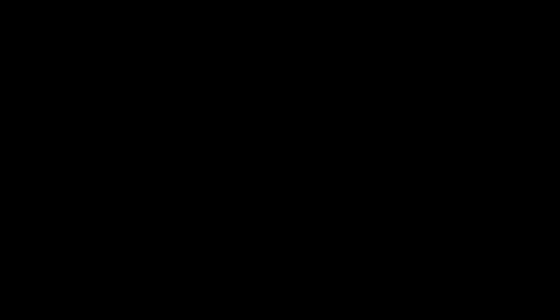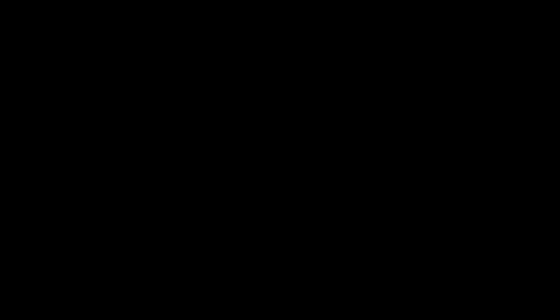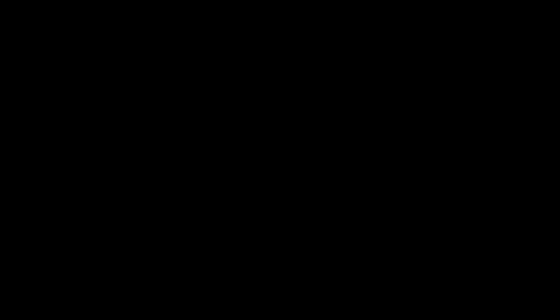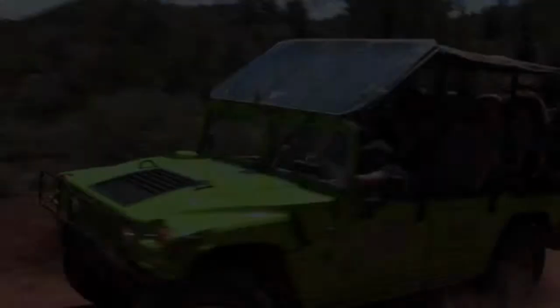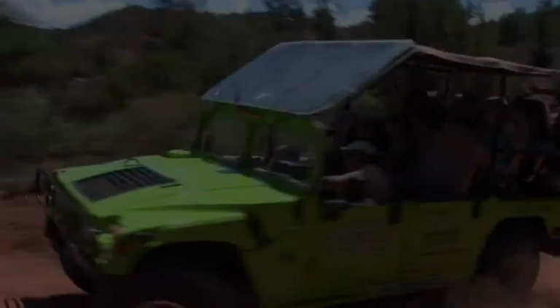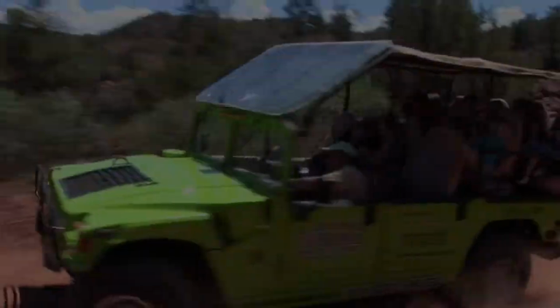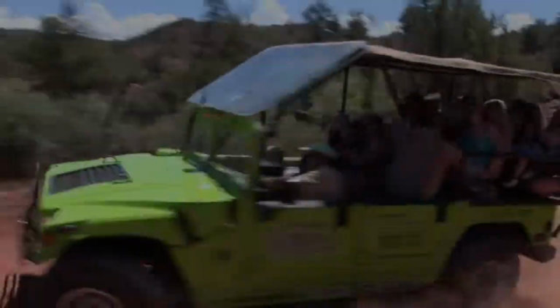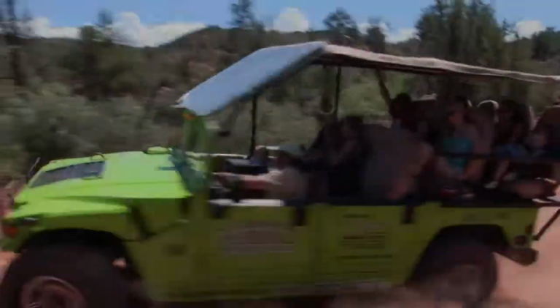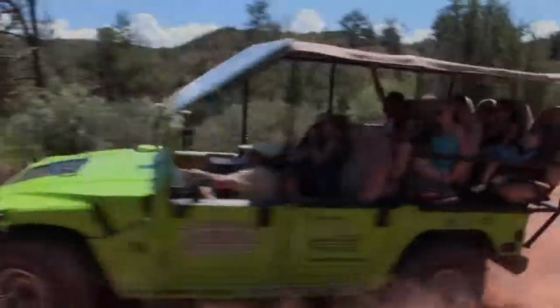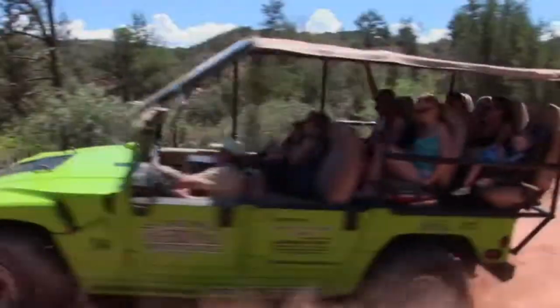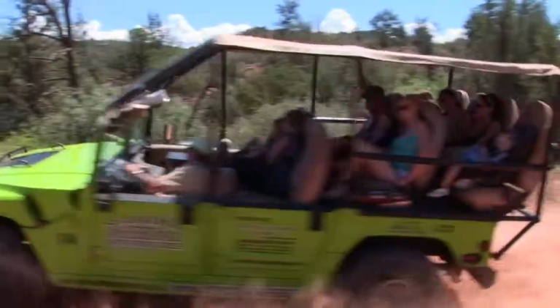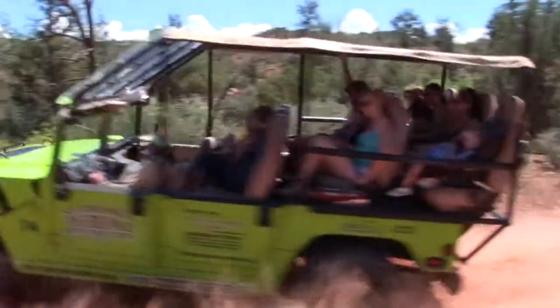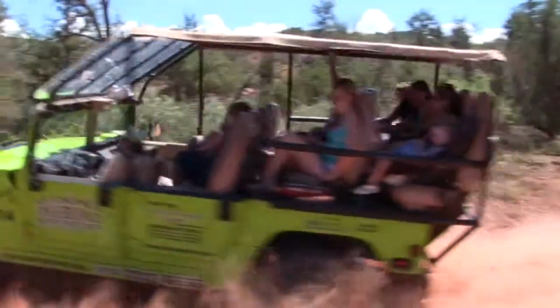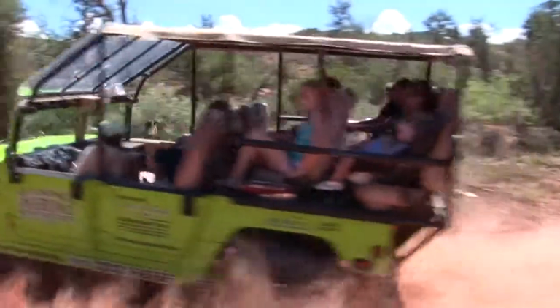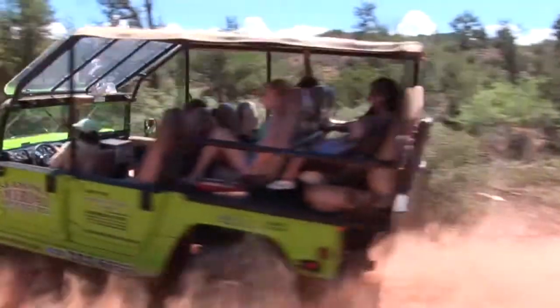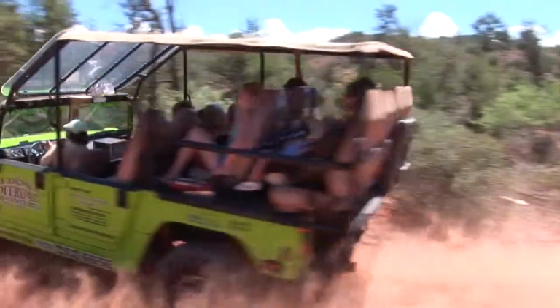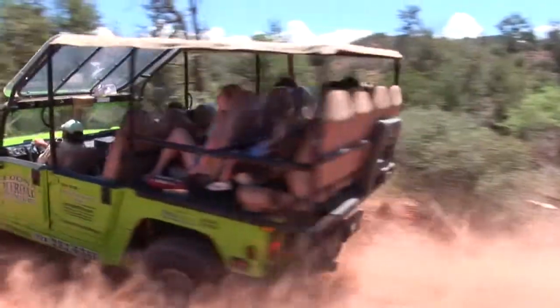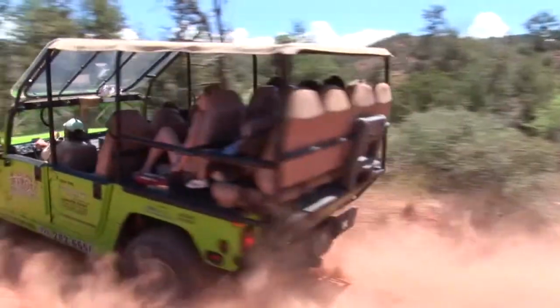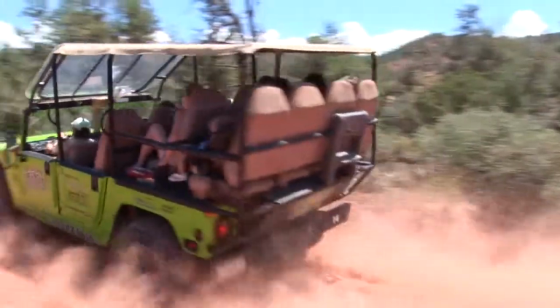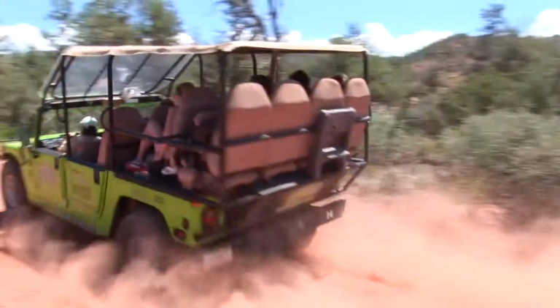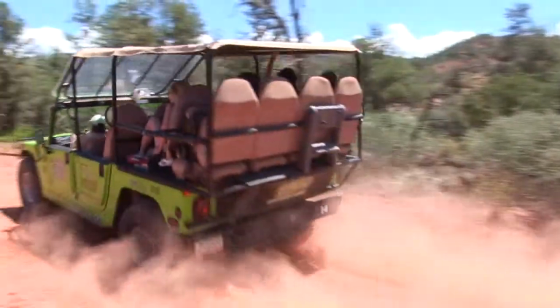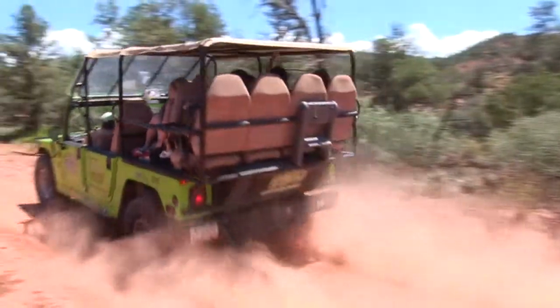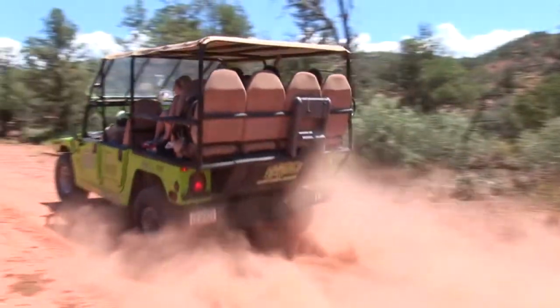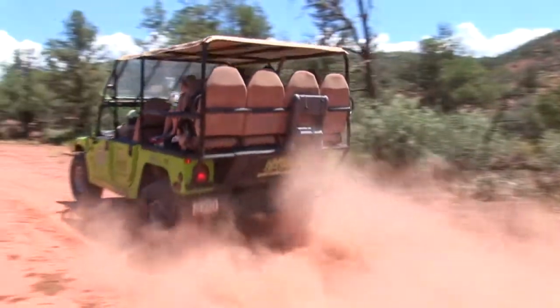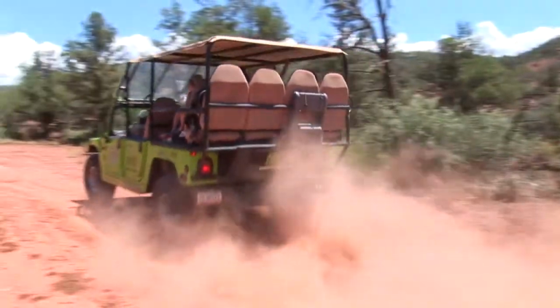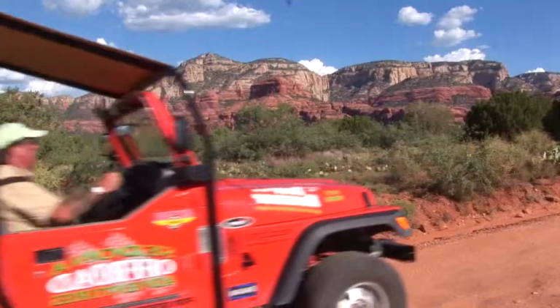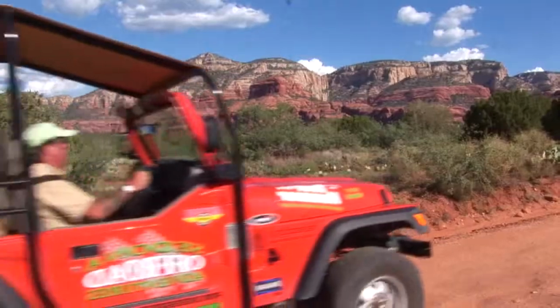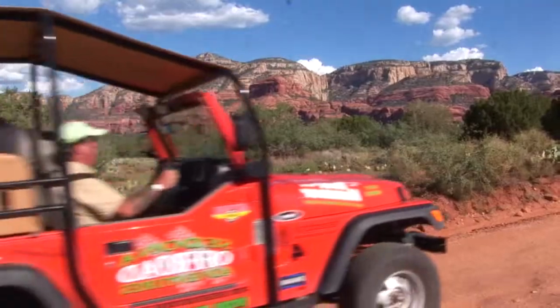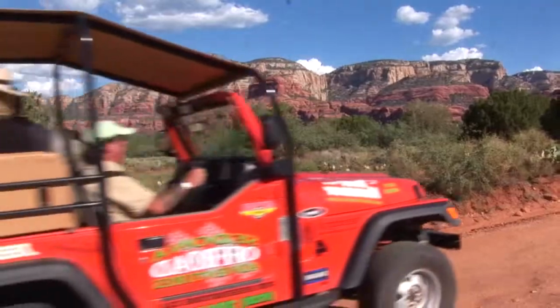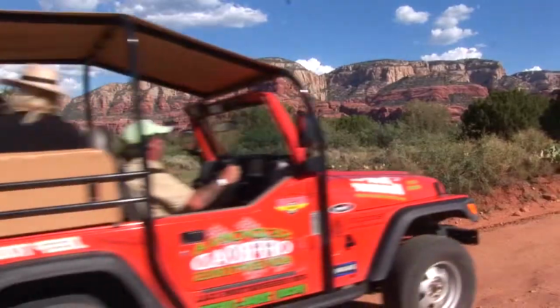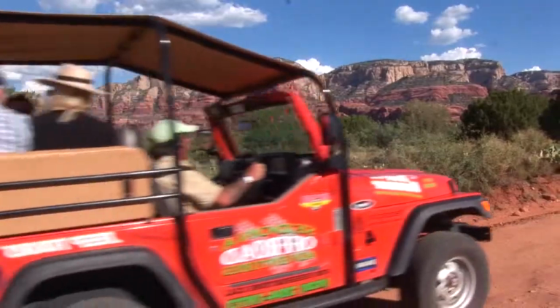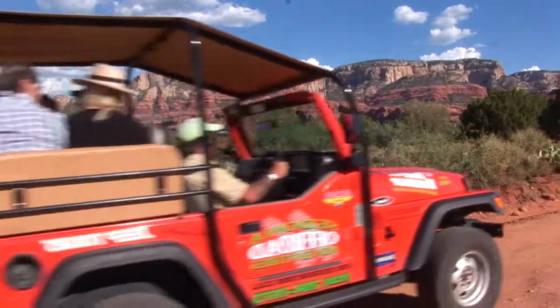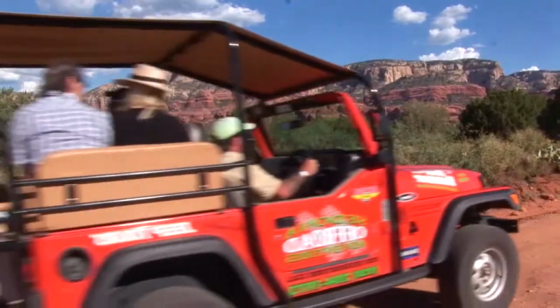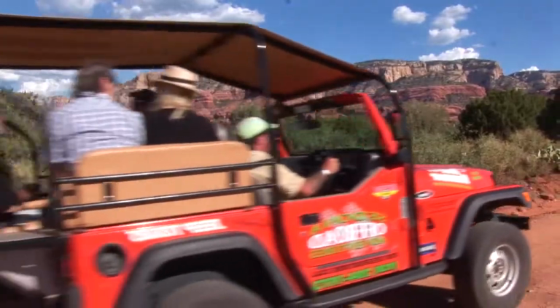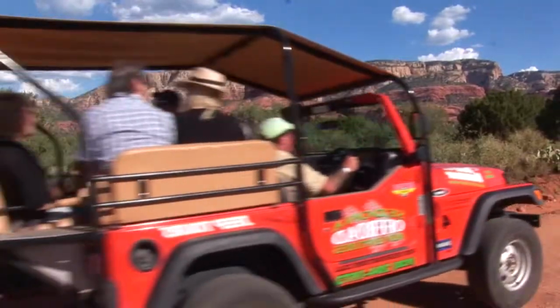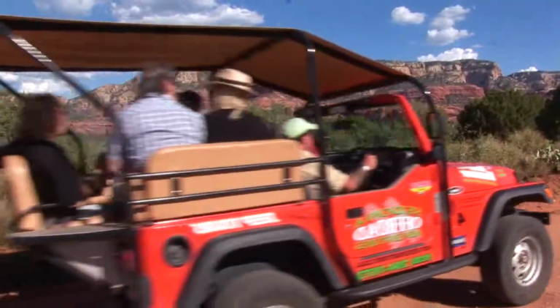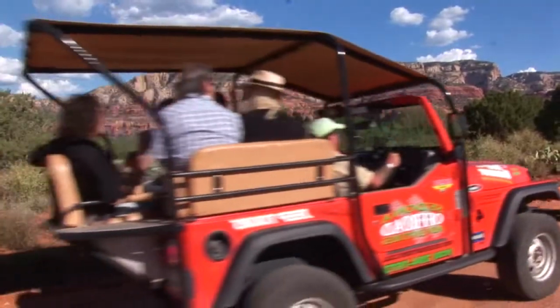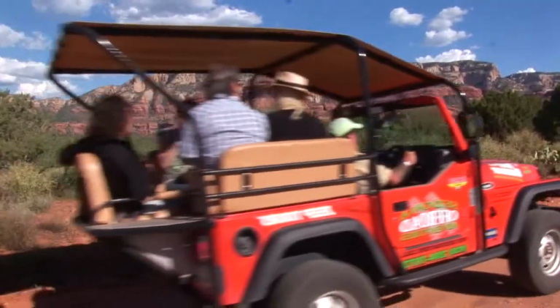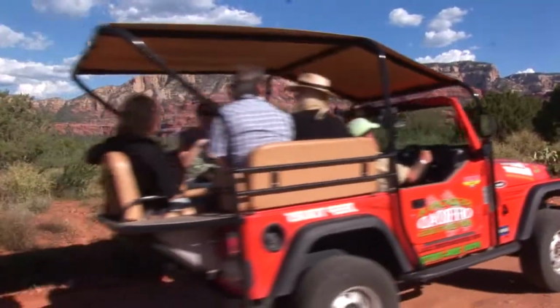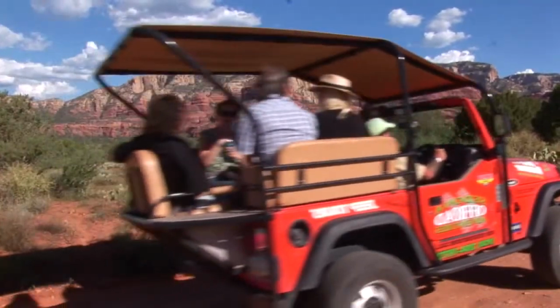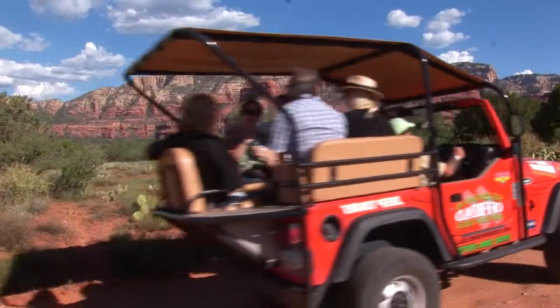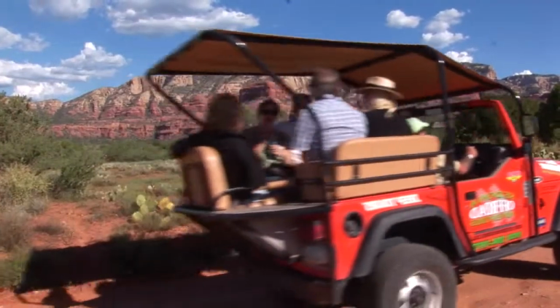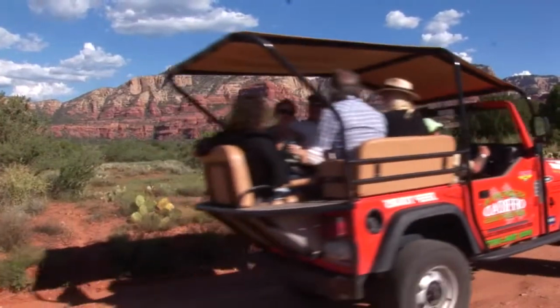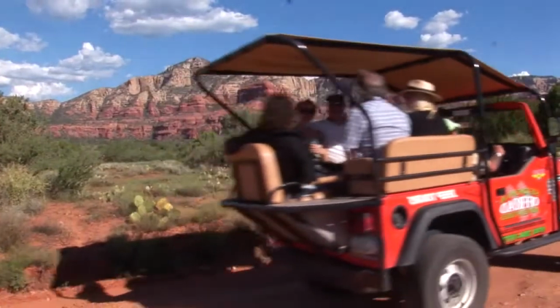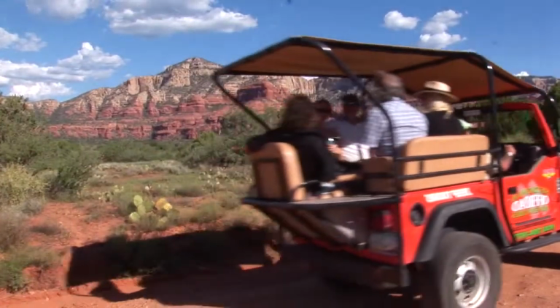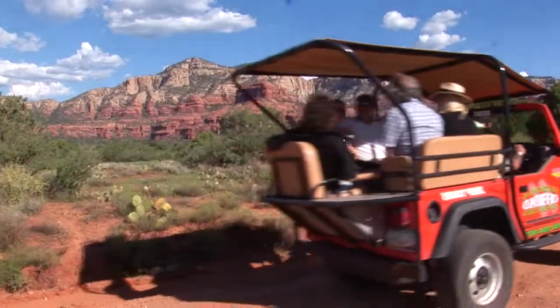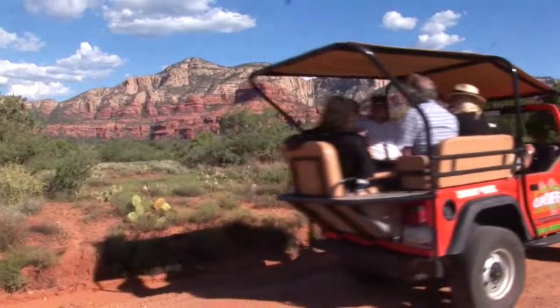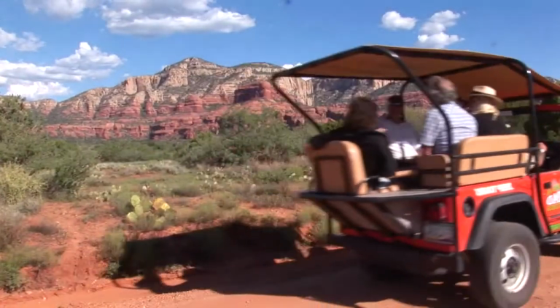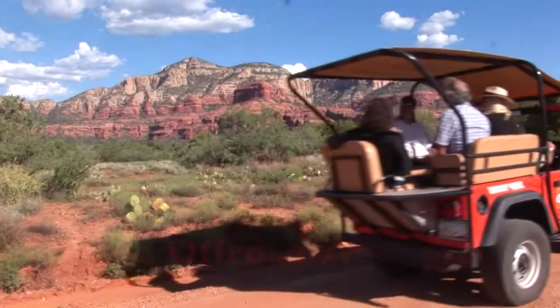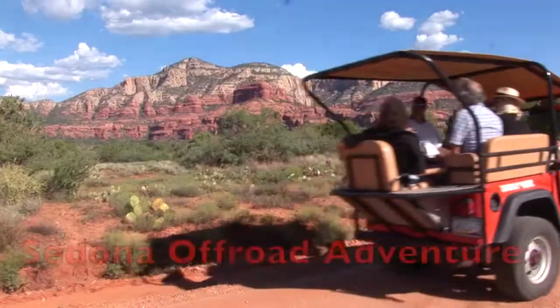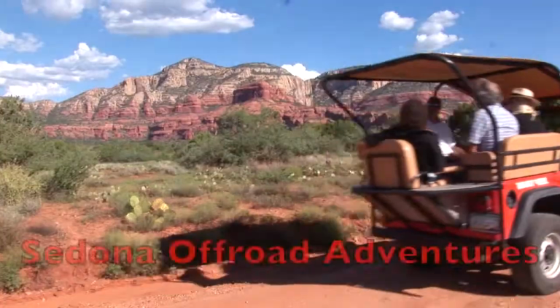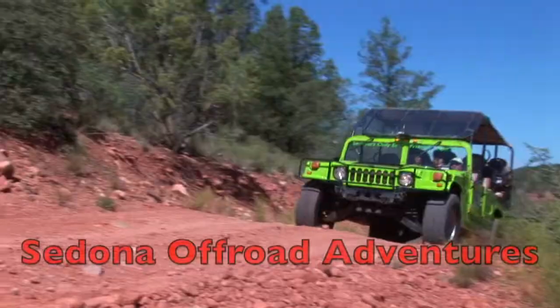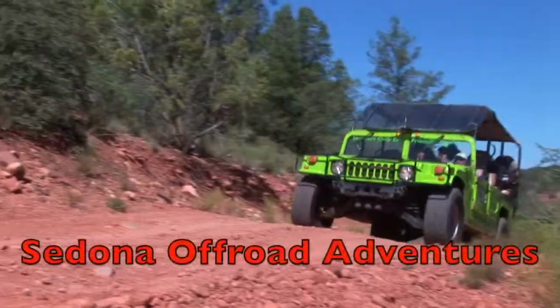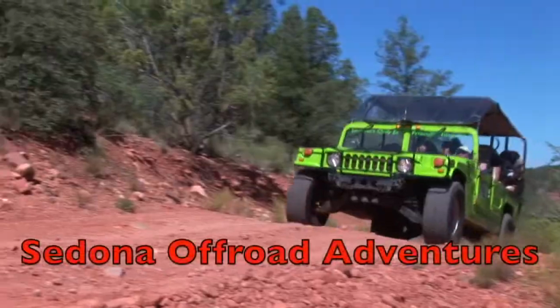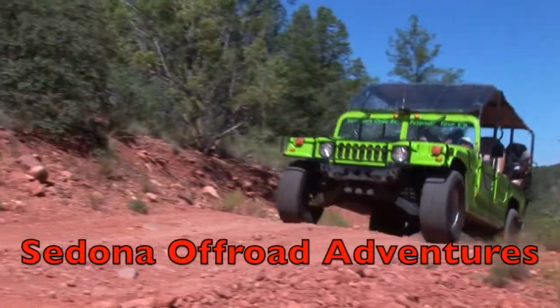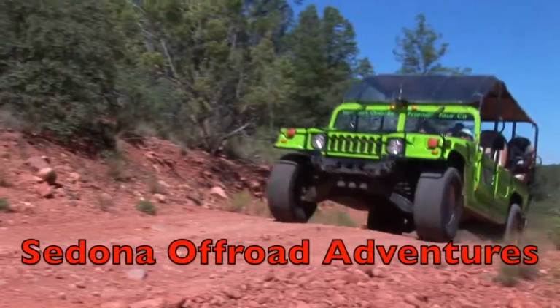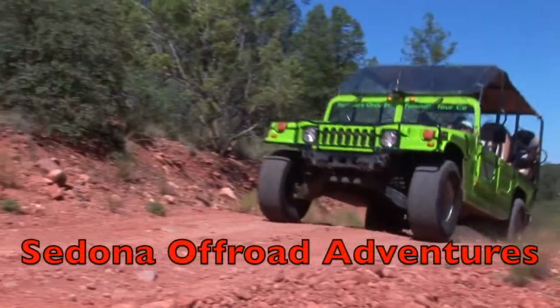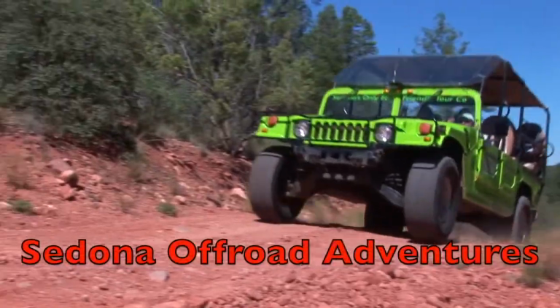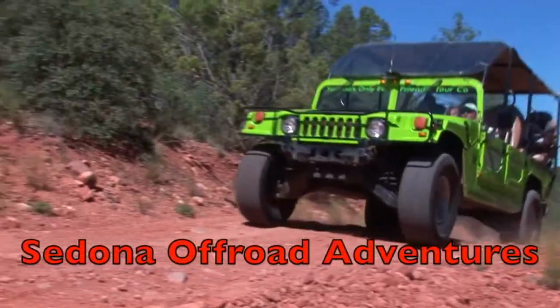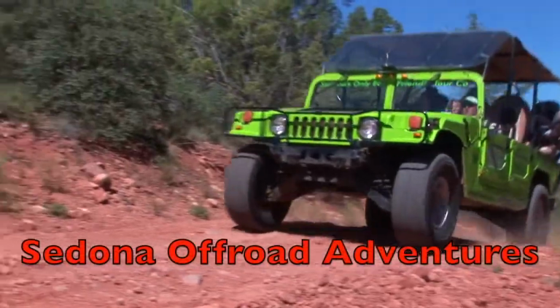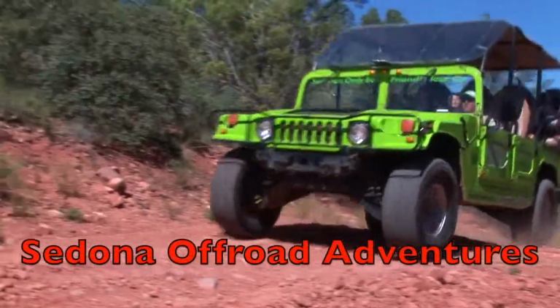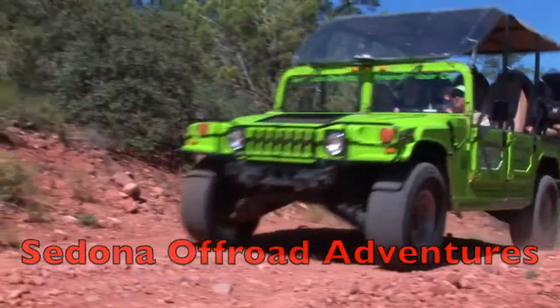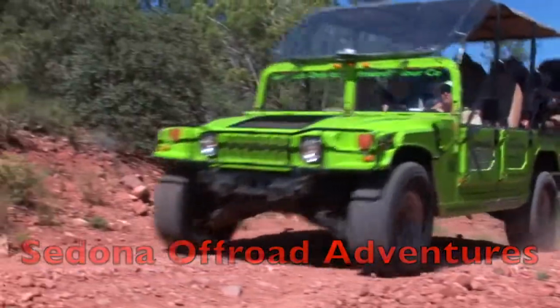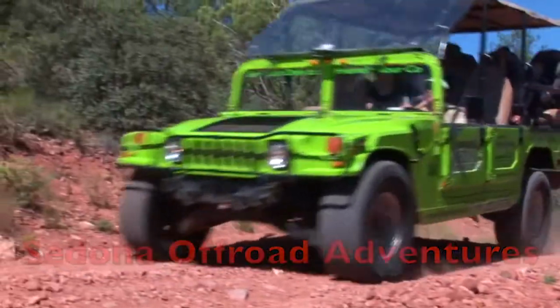Whether you're a thrill seeker or not, you can find an off-road tour to suit your taste for excitement with Sedona Off-Road Adventures.